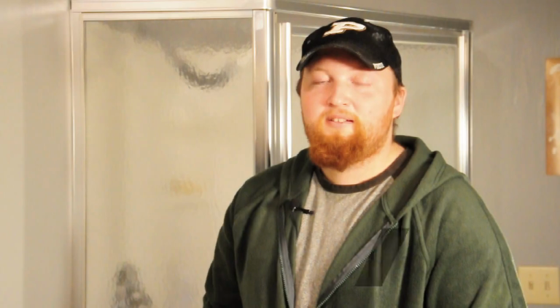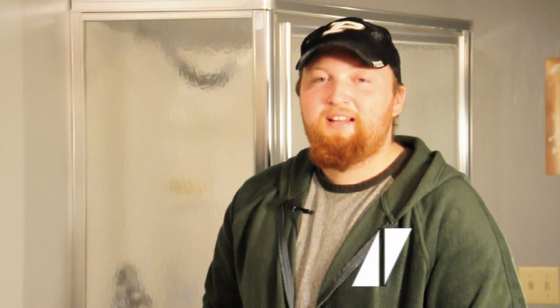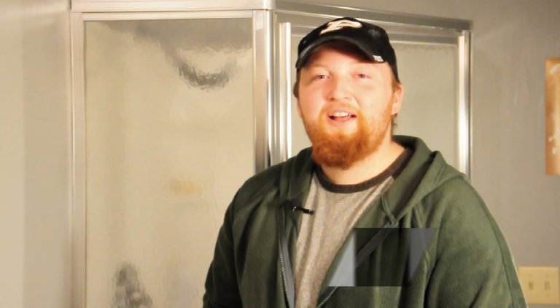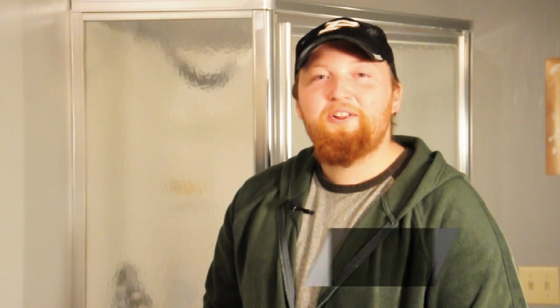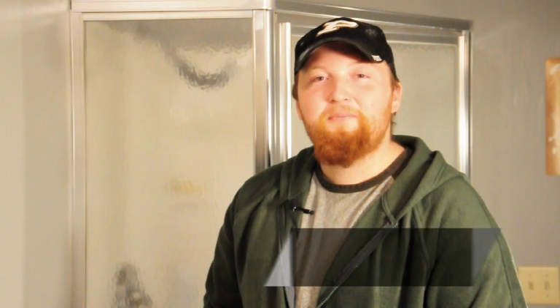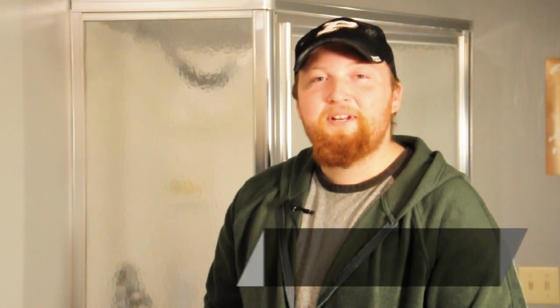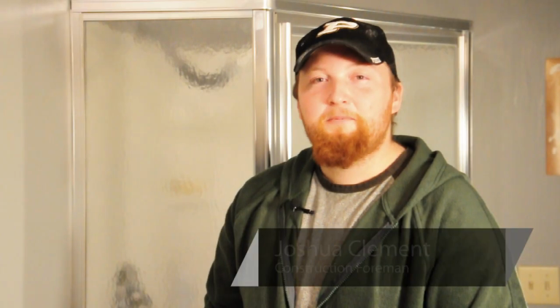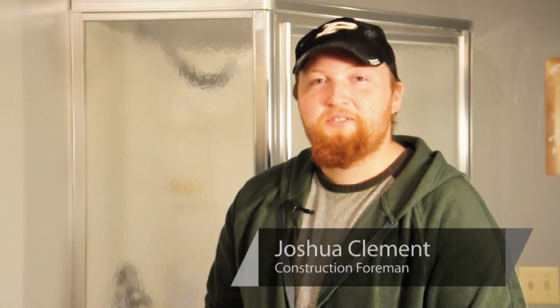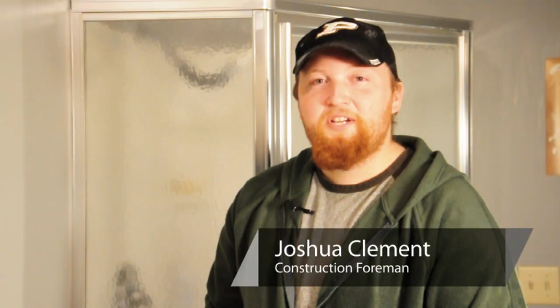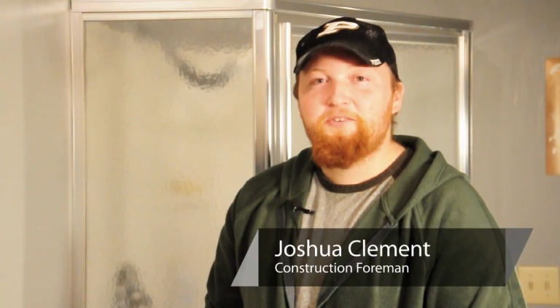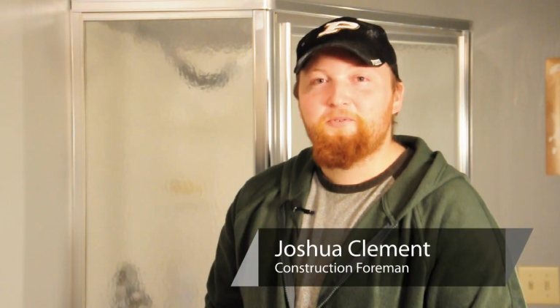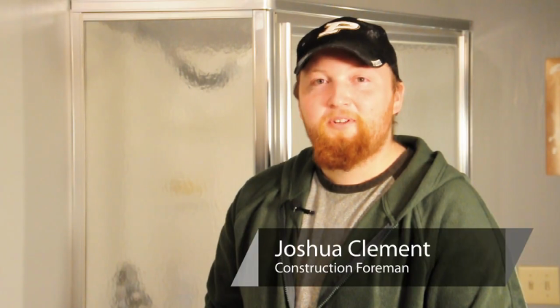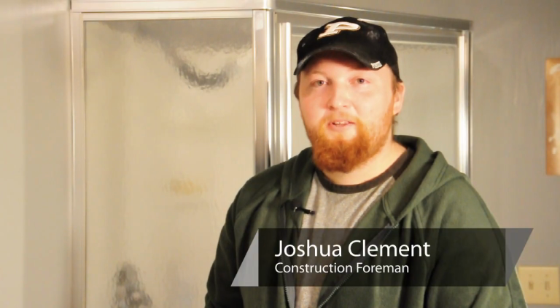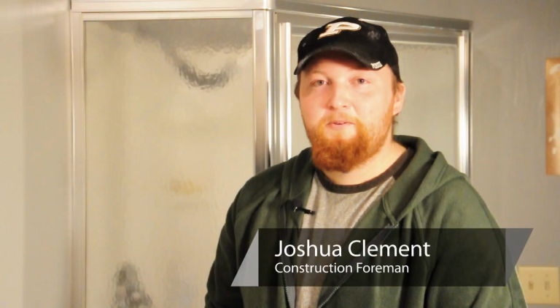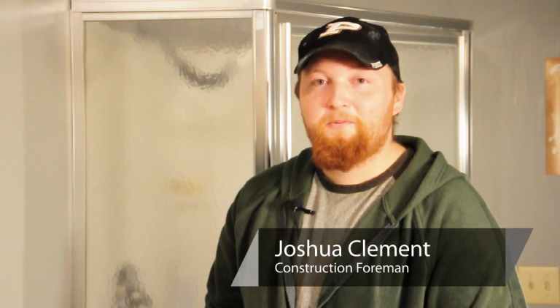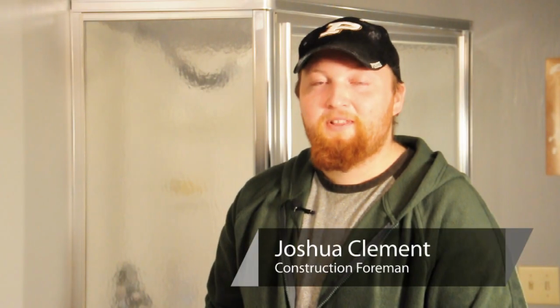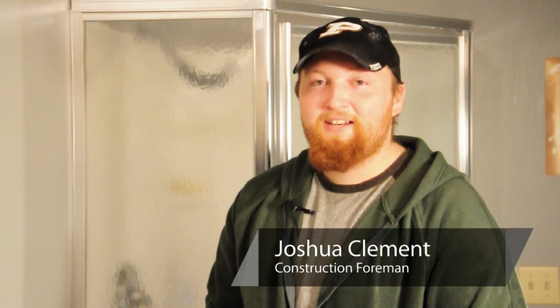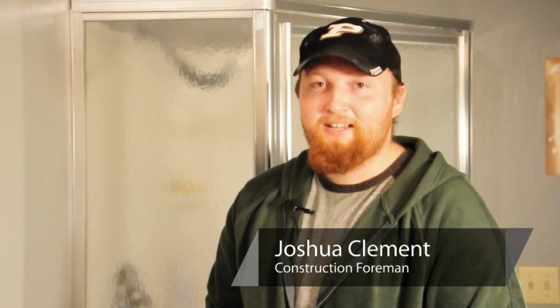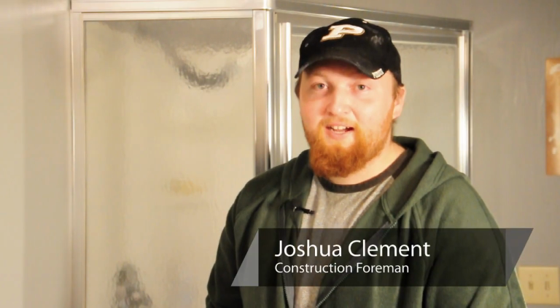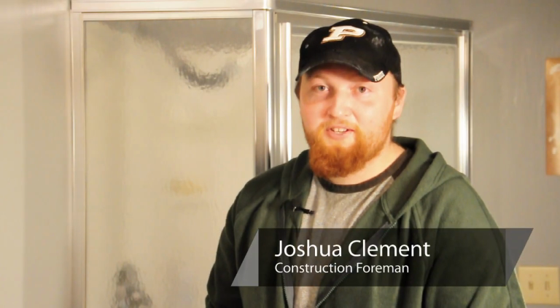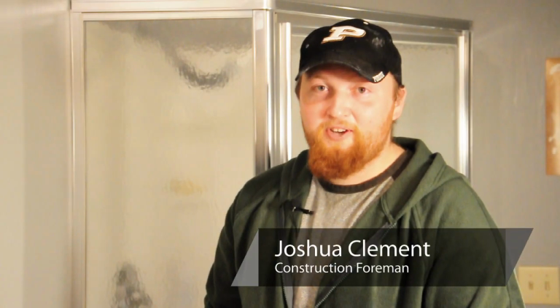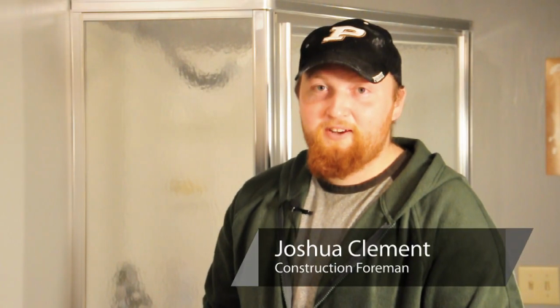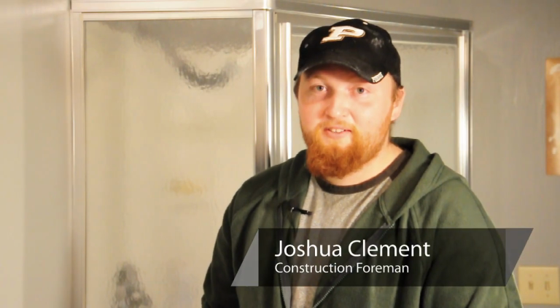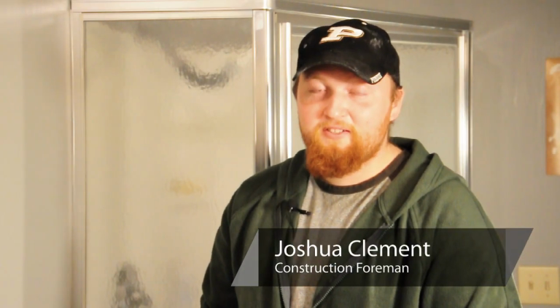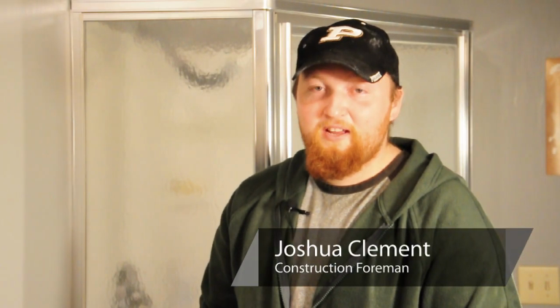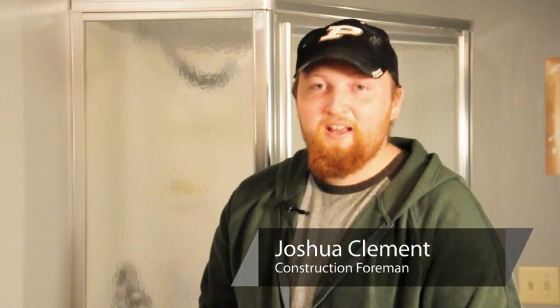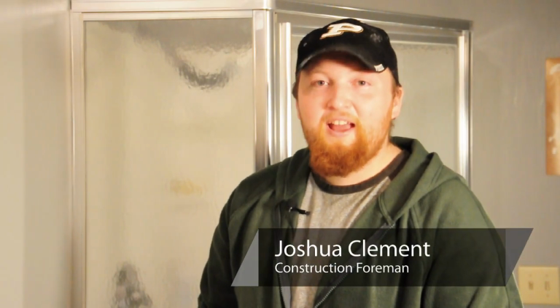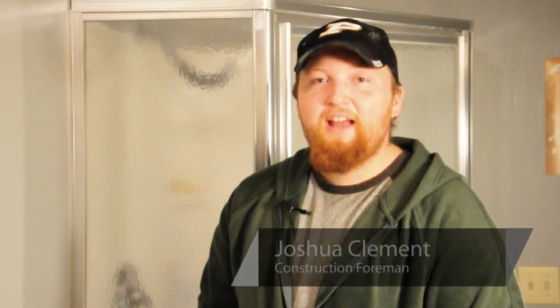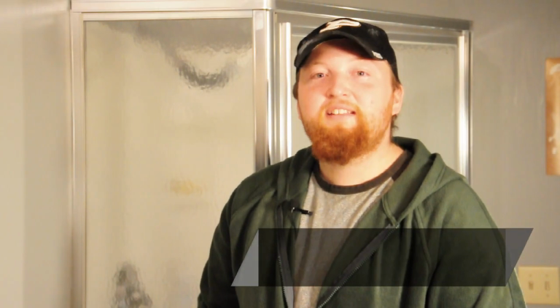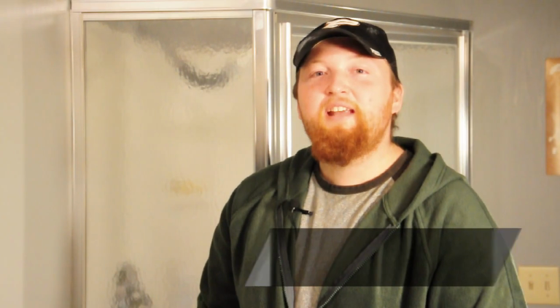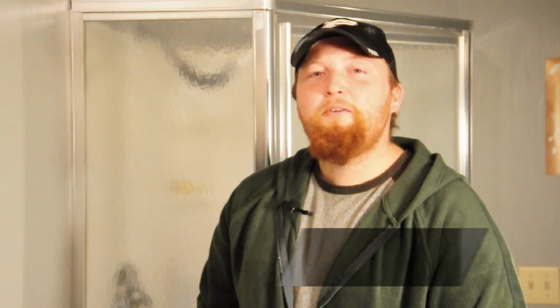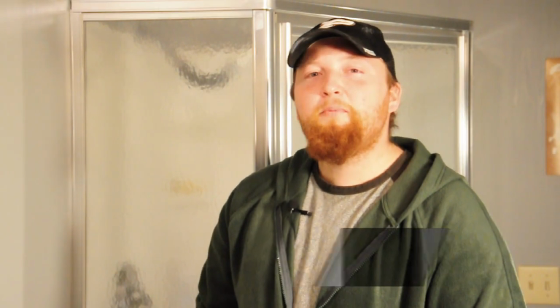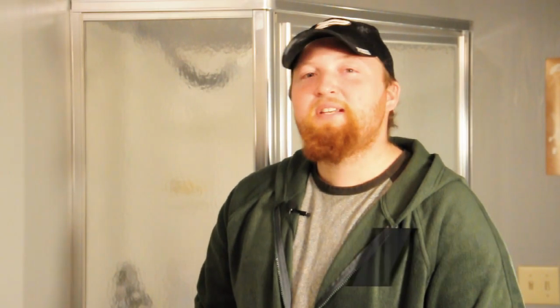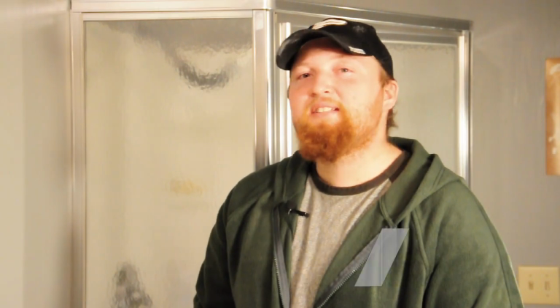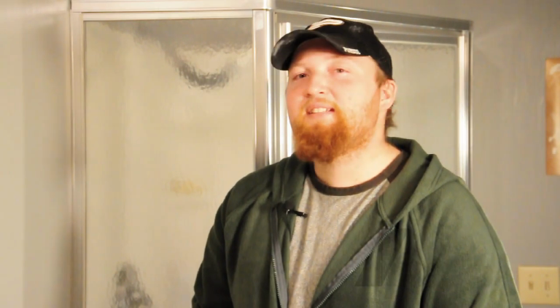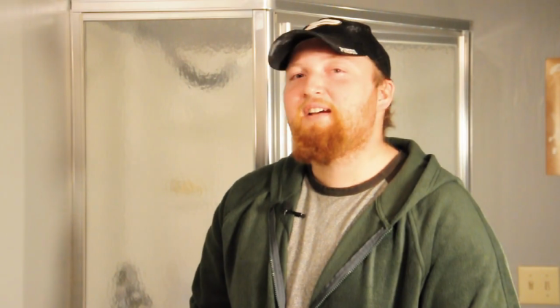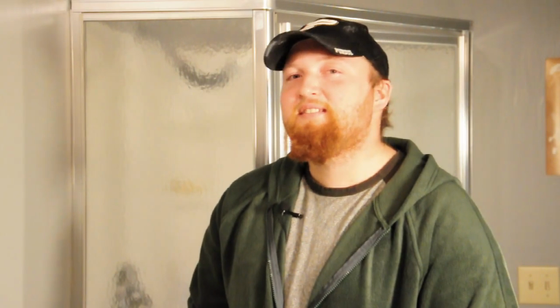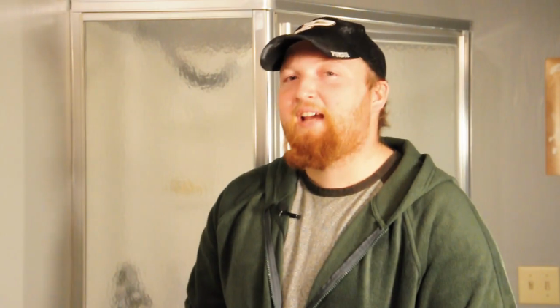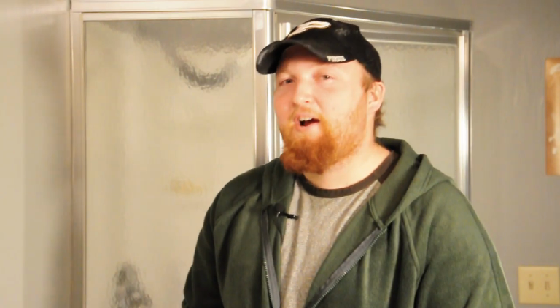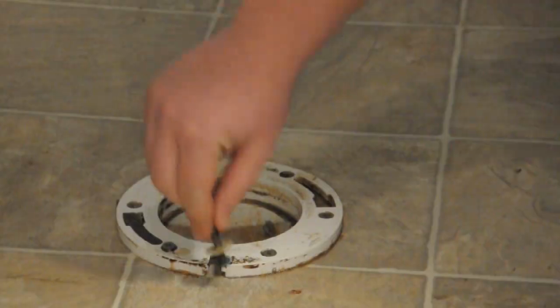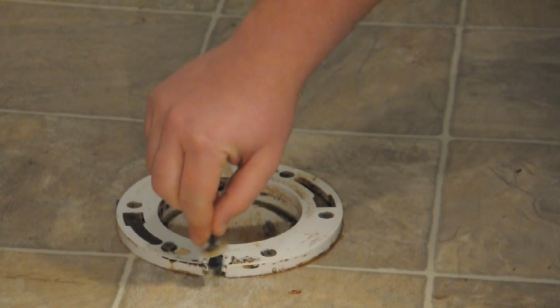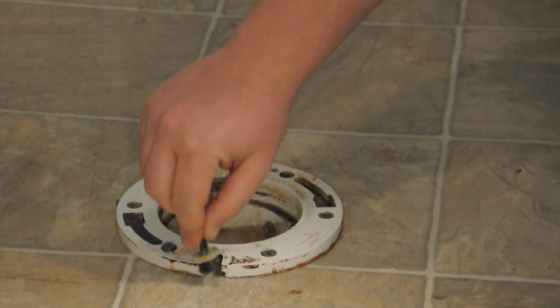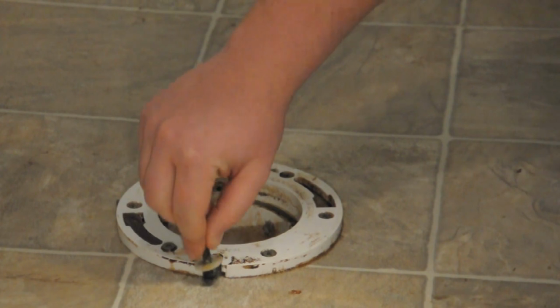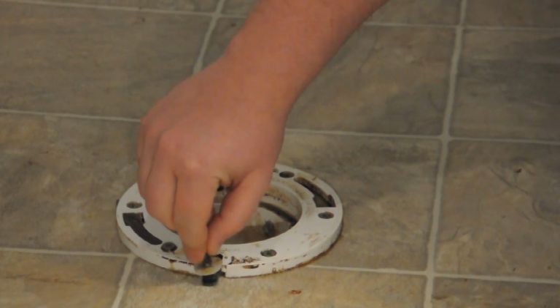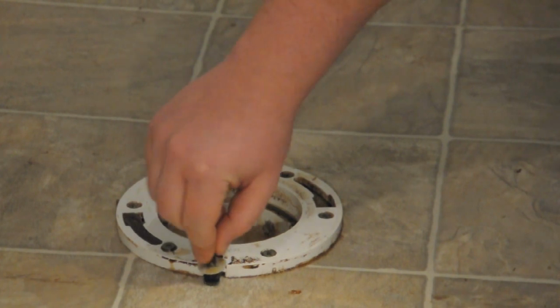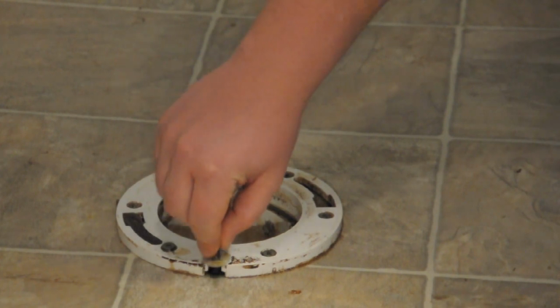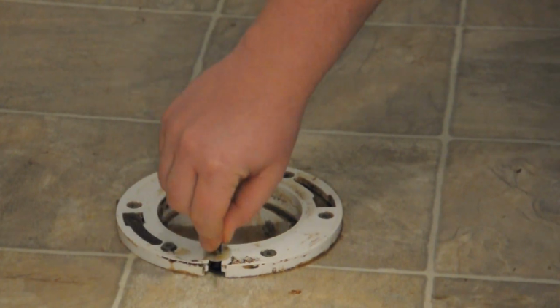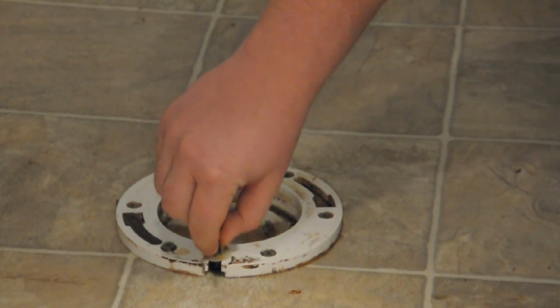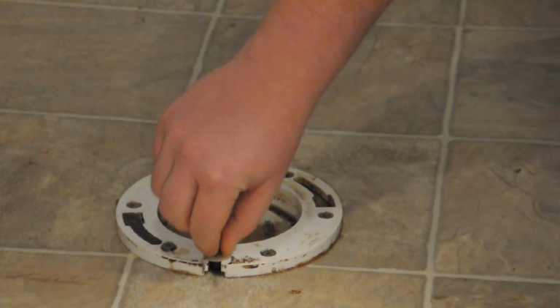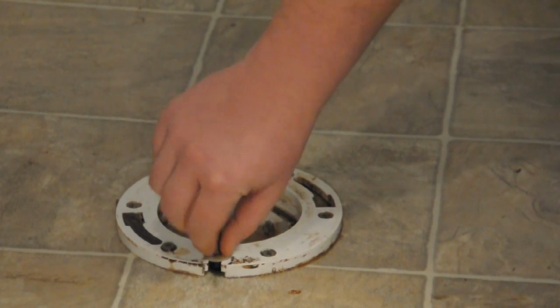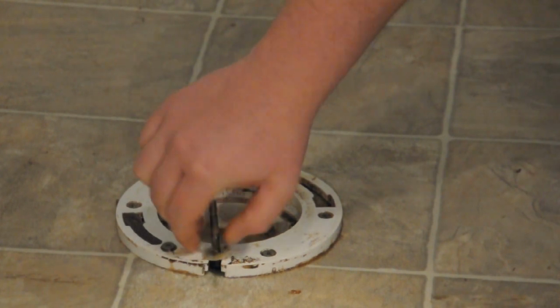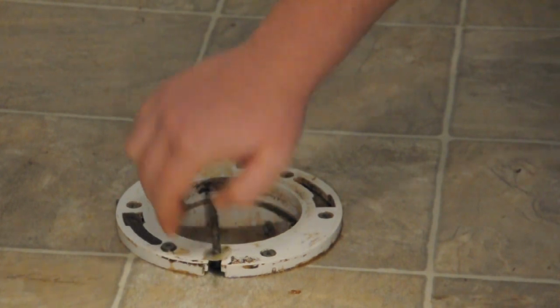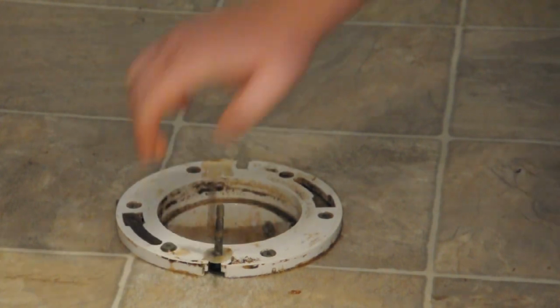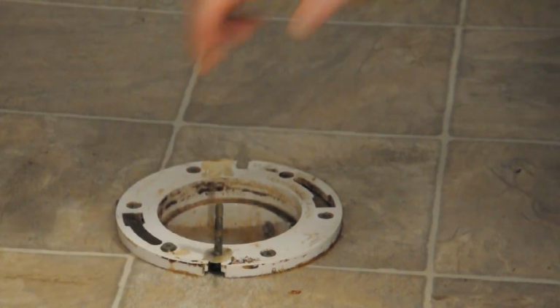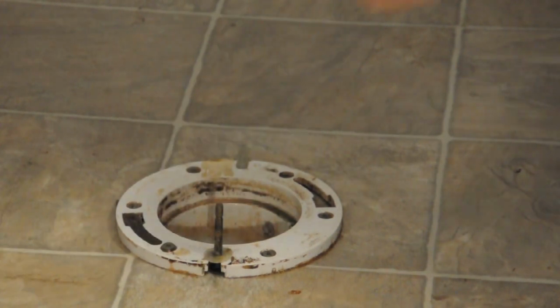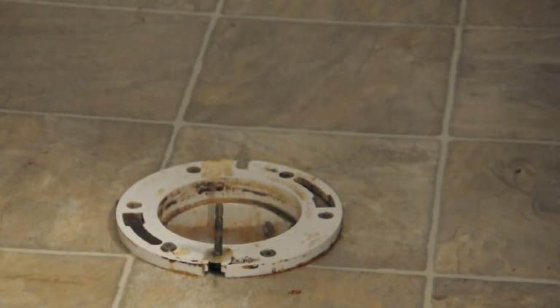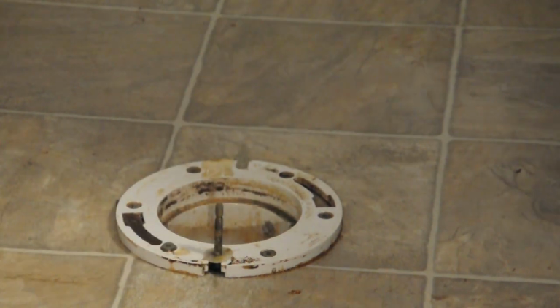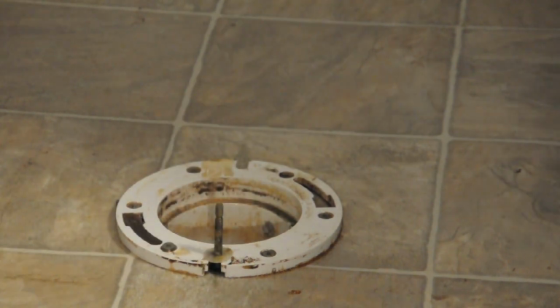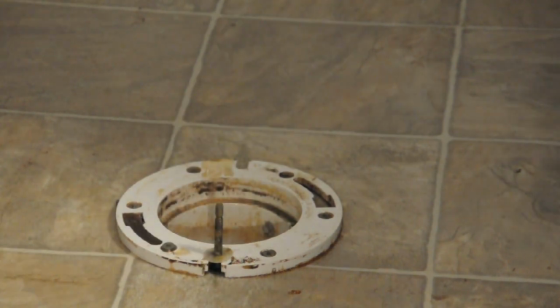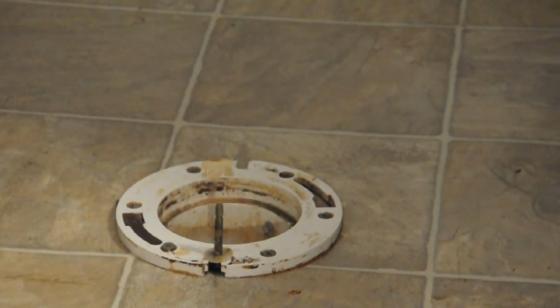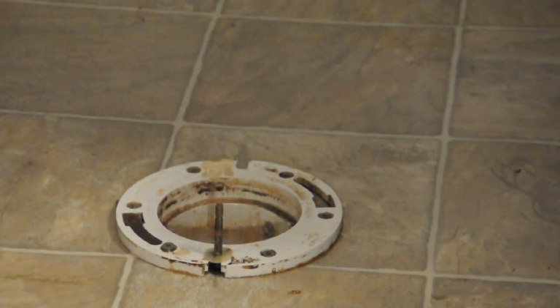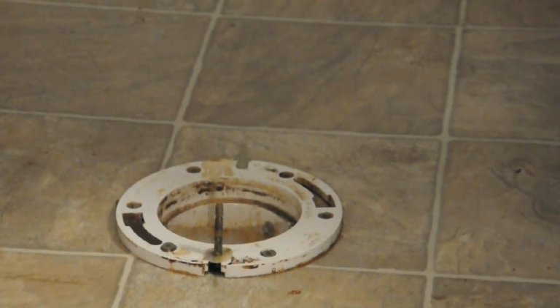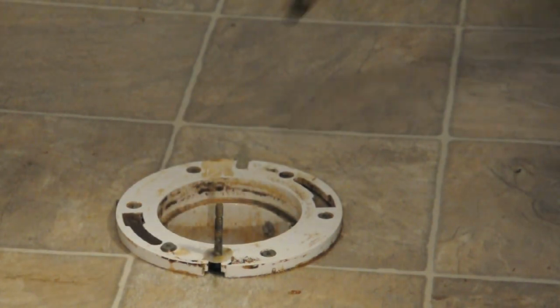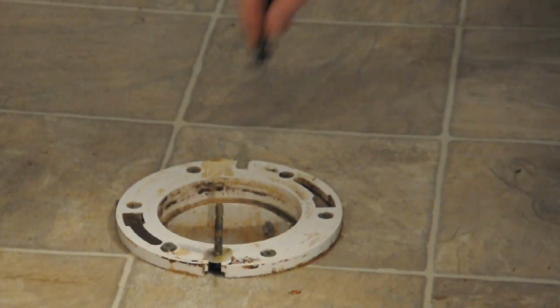Hello, my name is Joshua Clement with Lighty Contractors, and today we'll be discussing how to install hold down bolts on a toilet.